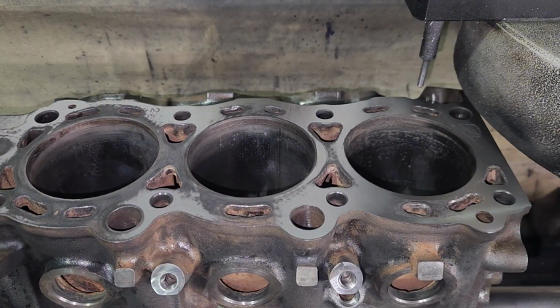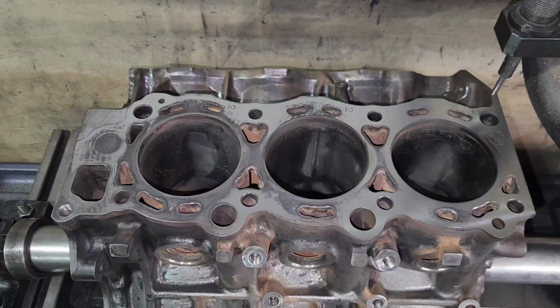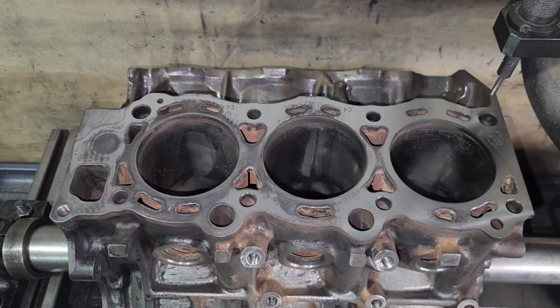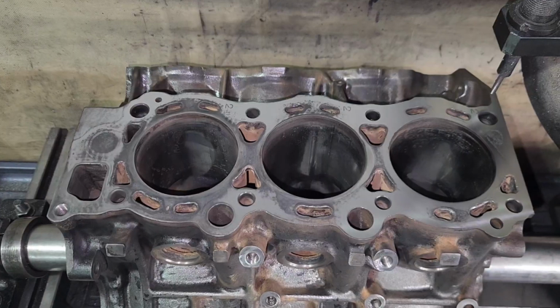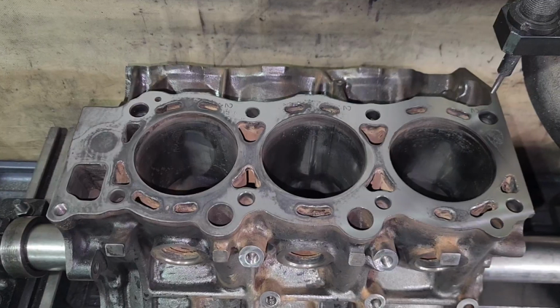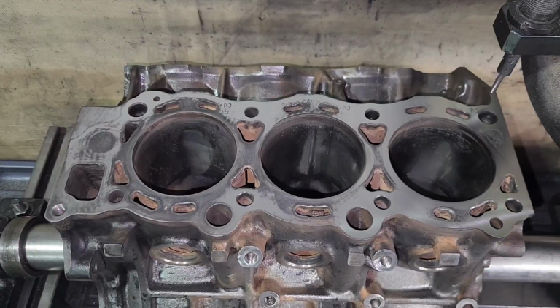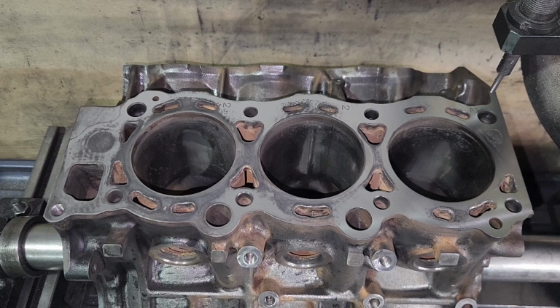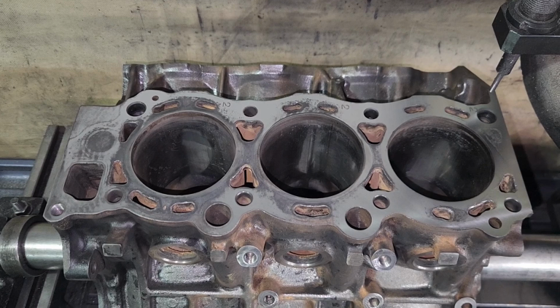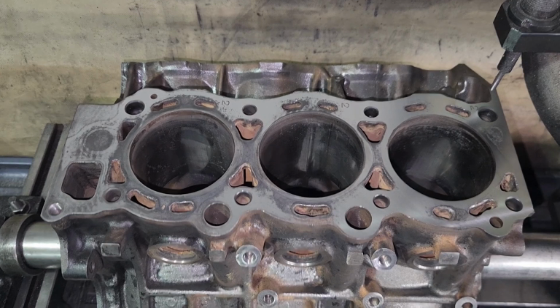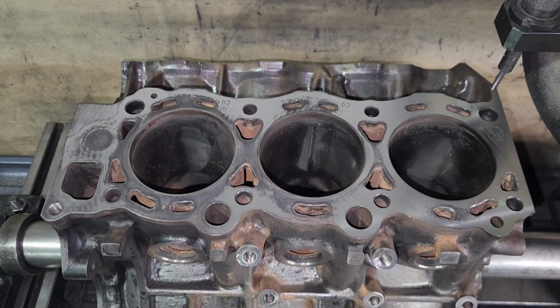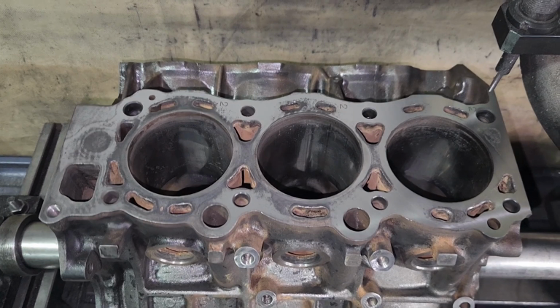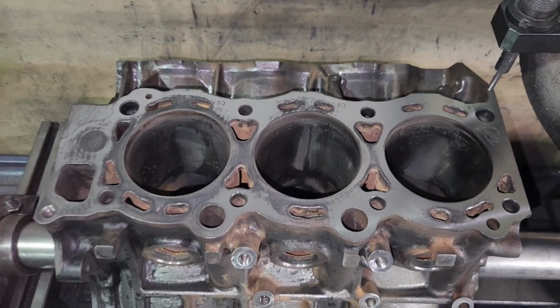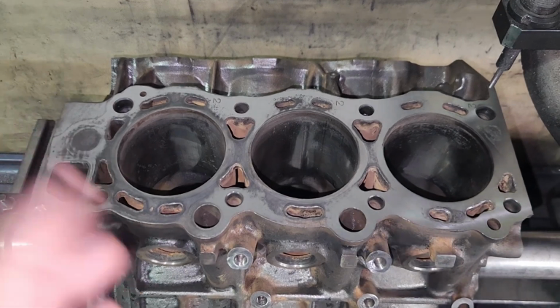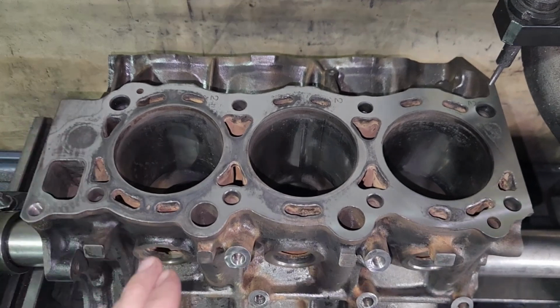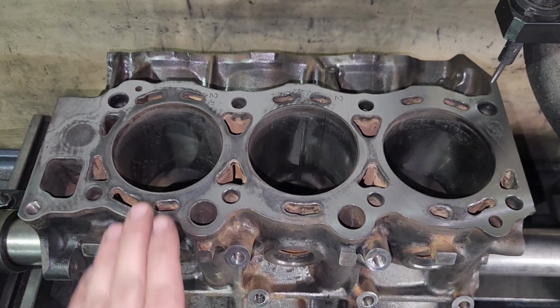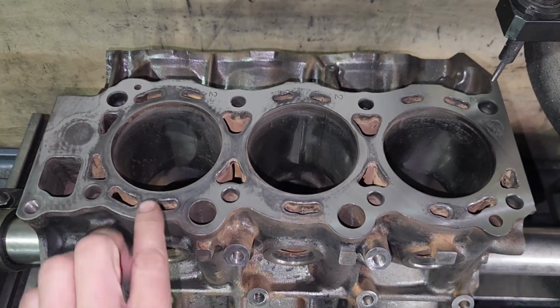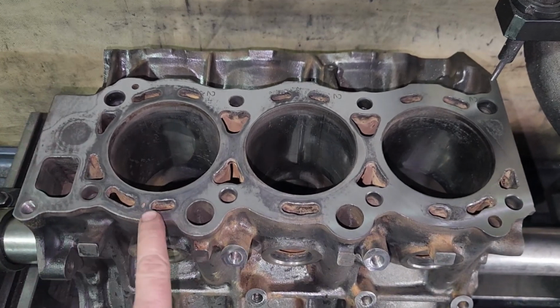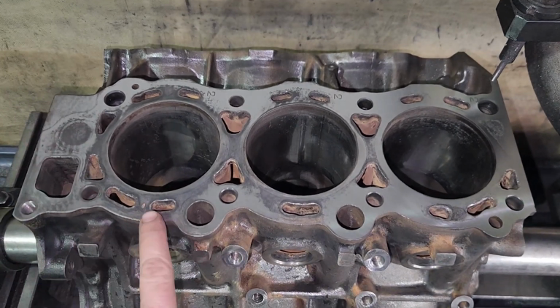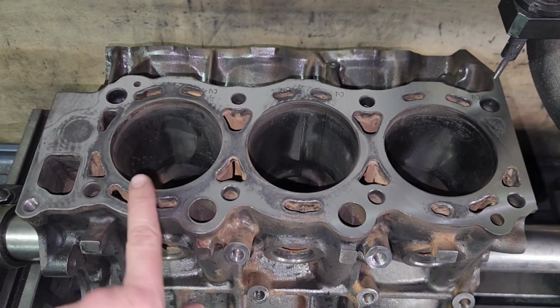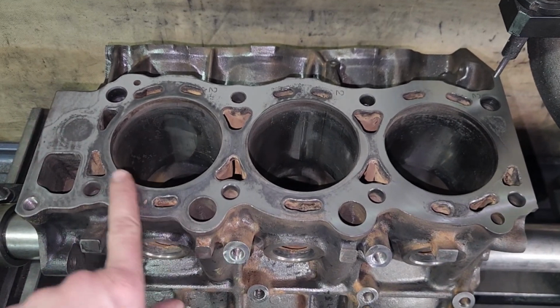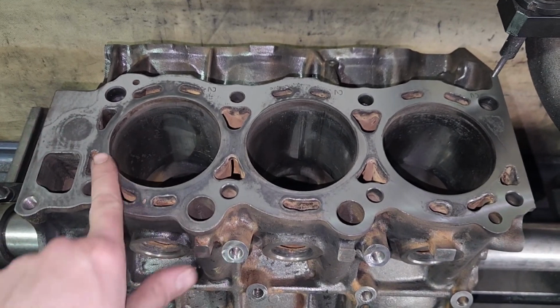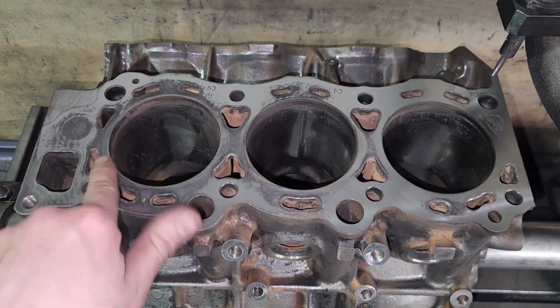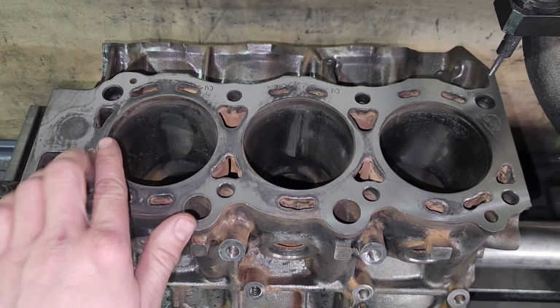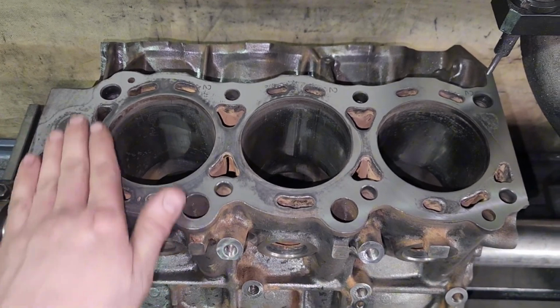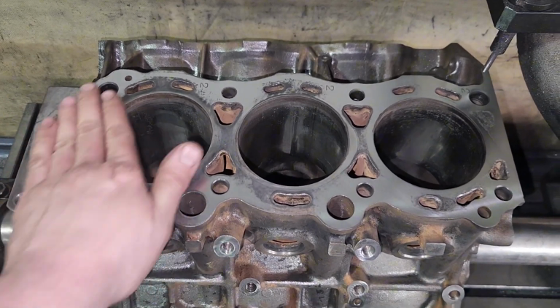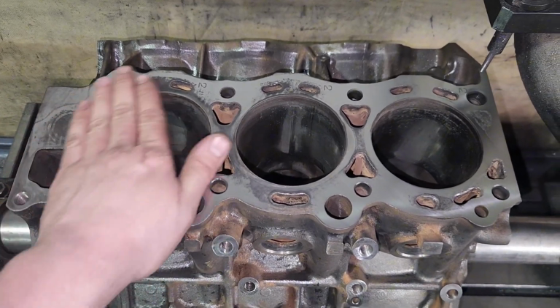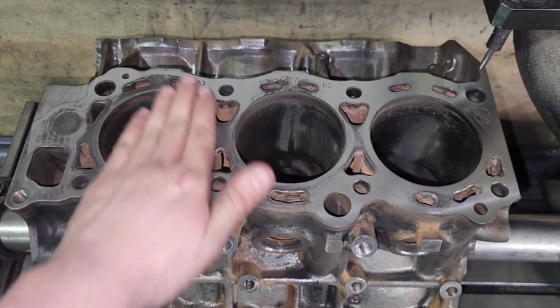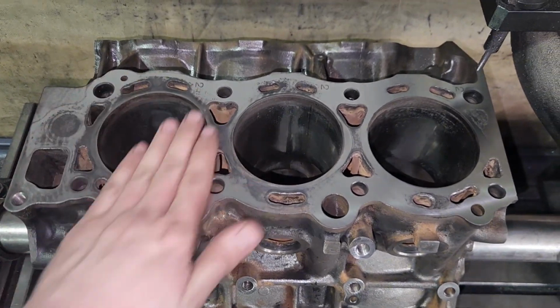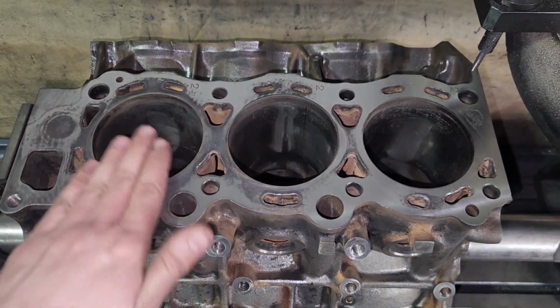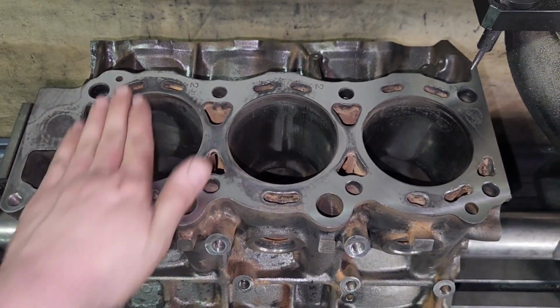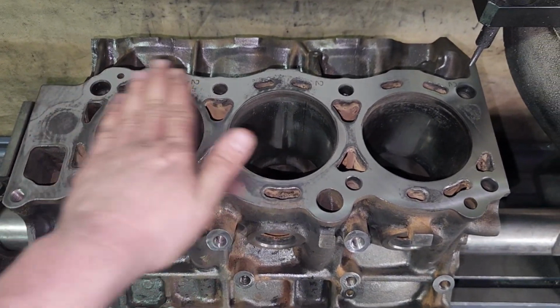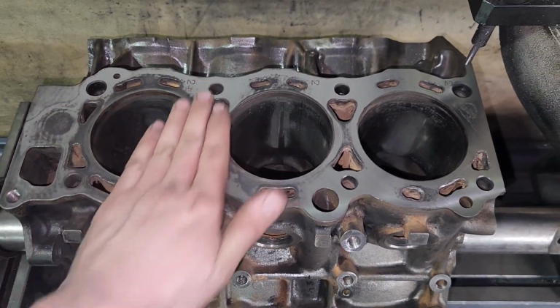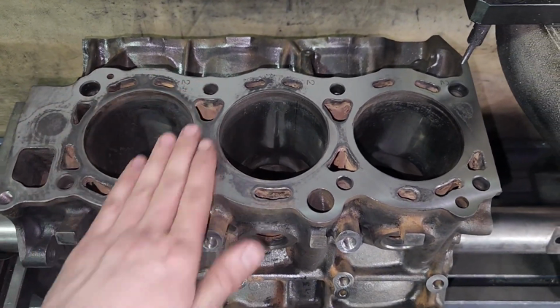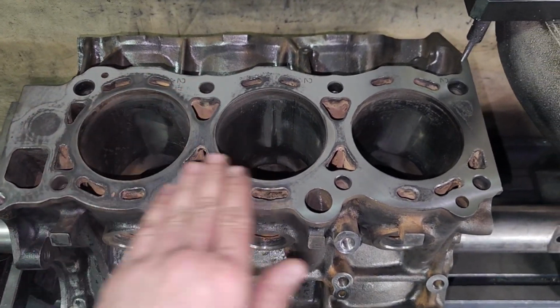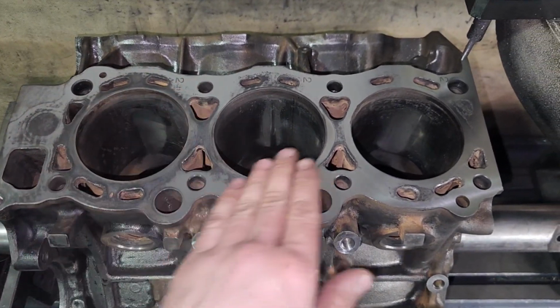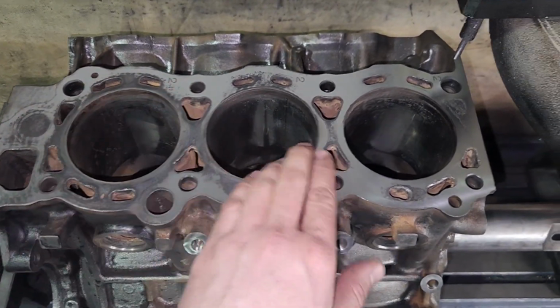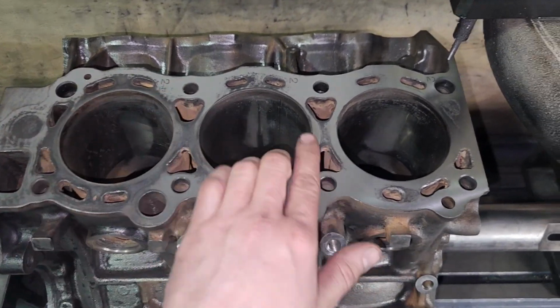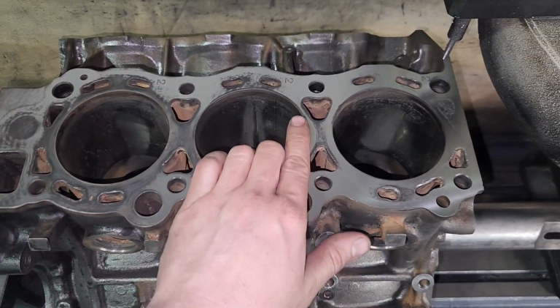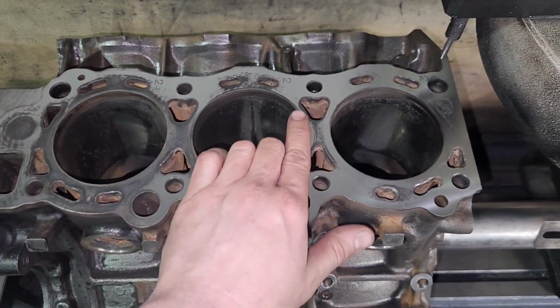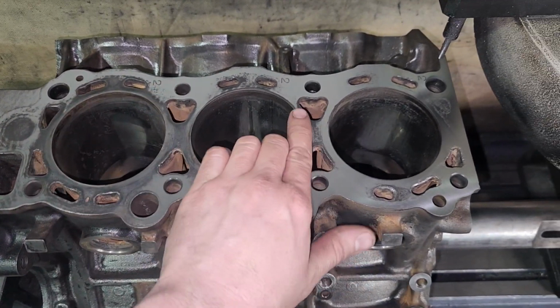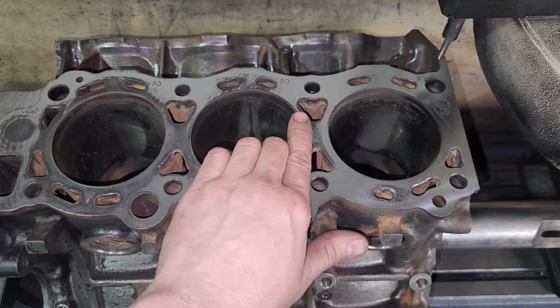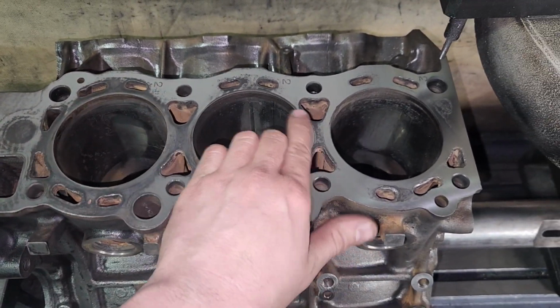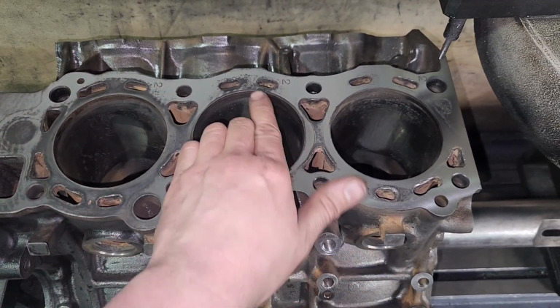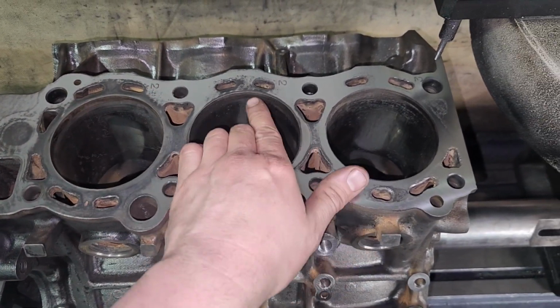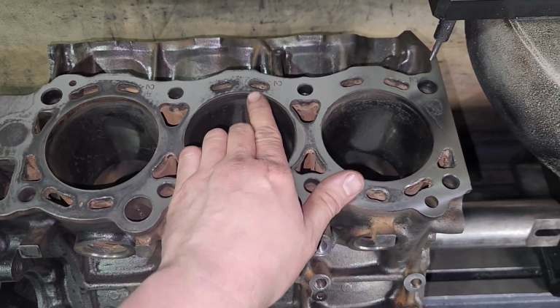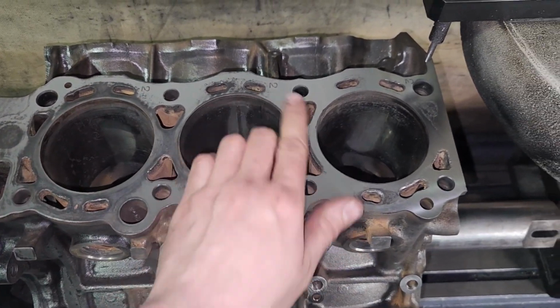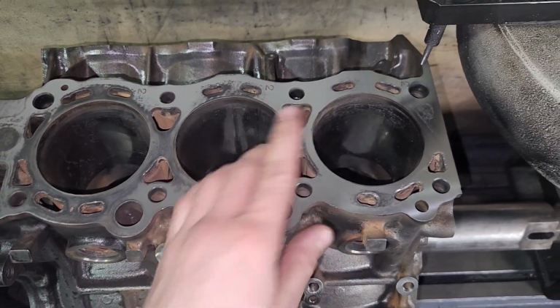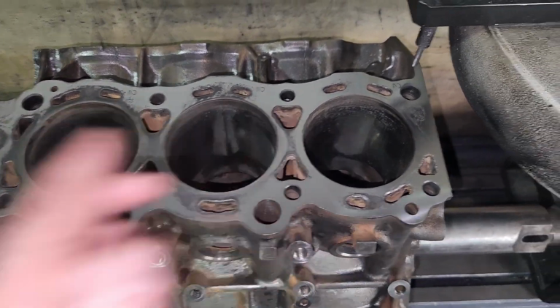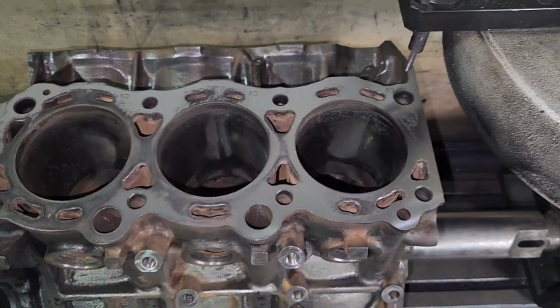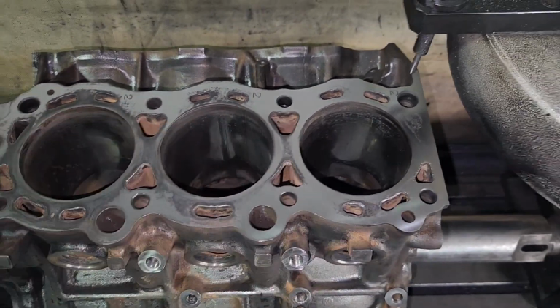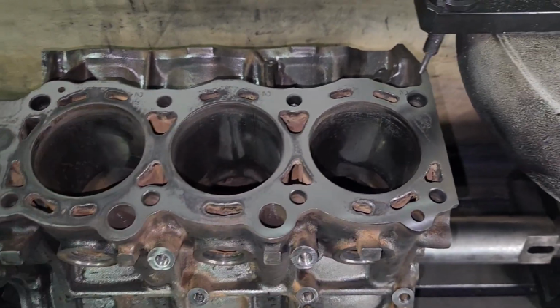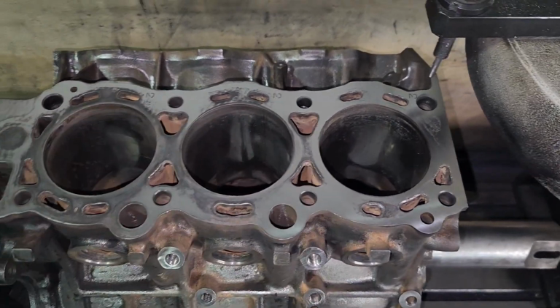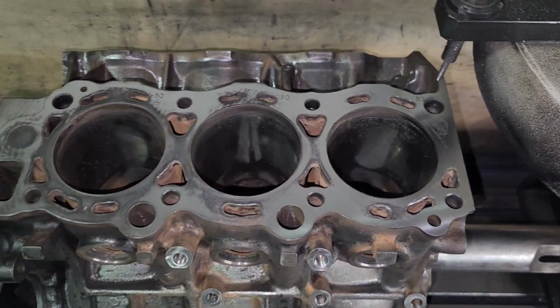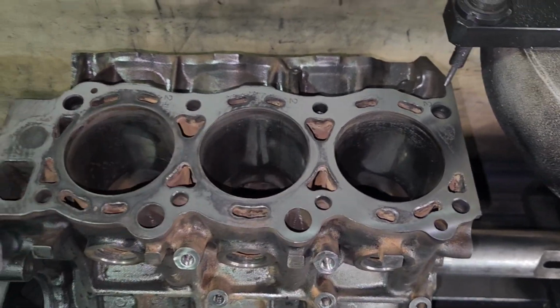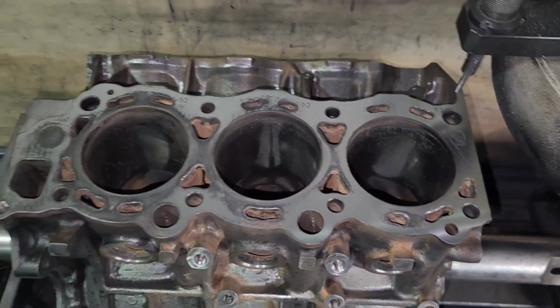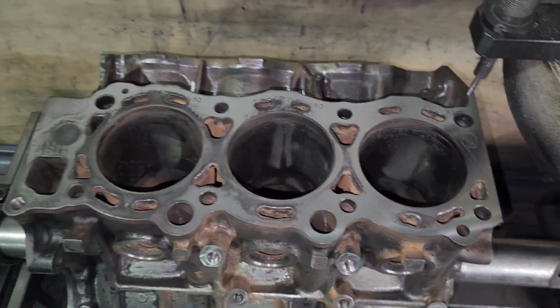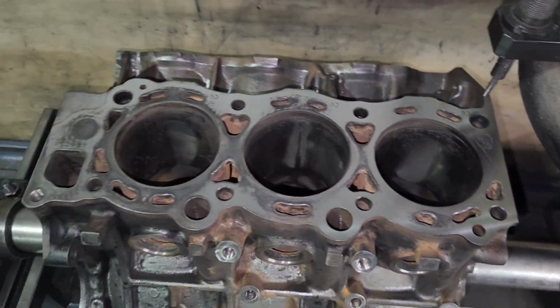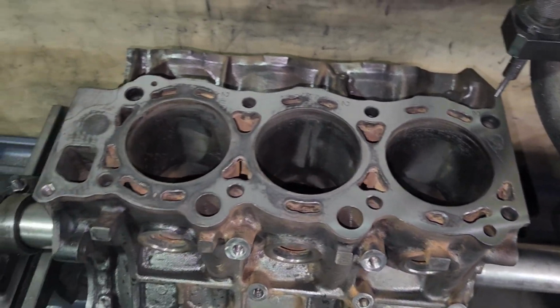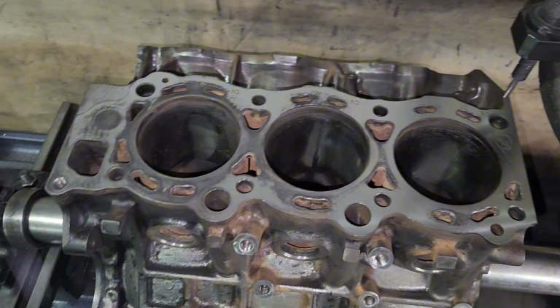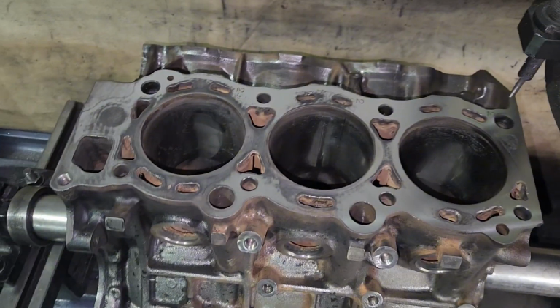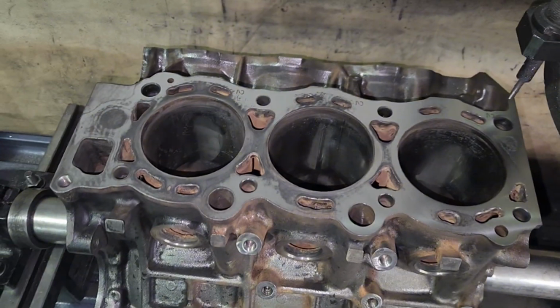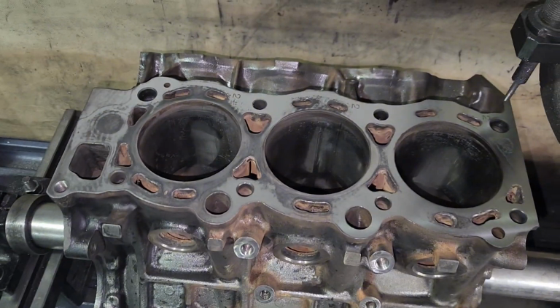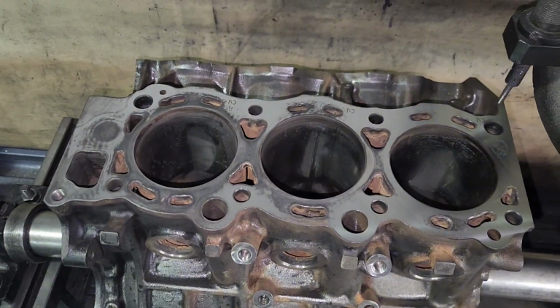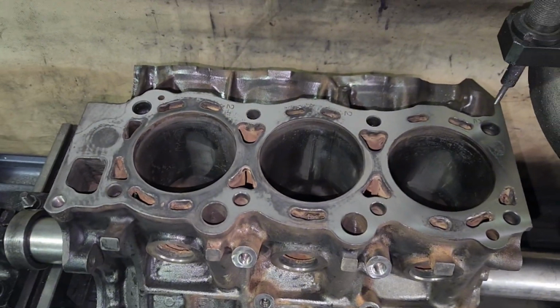So this is after about a thou and a half. It's still pretty low in this back cylinder and over here, so let's give it a couple more thou and see what it looks like.